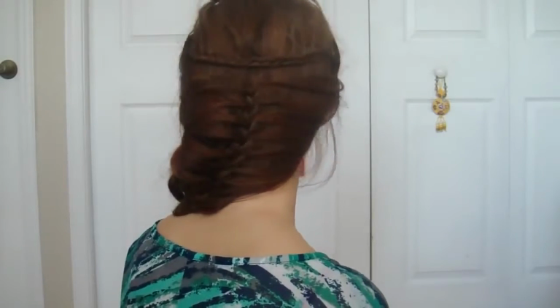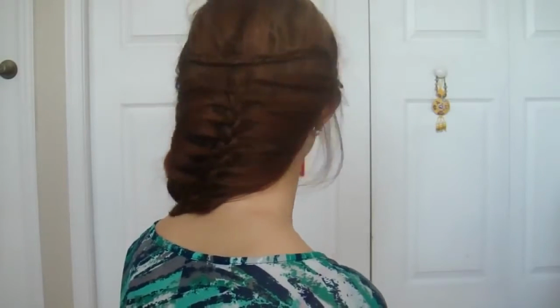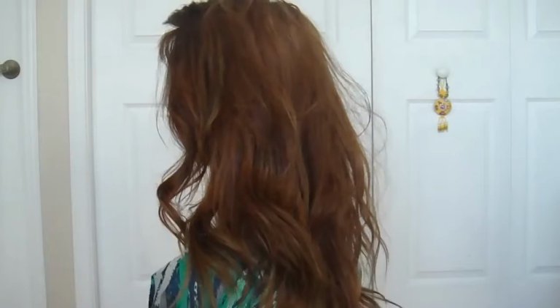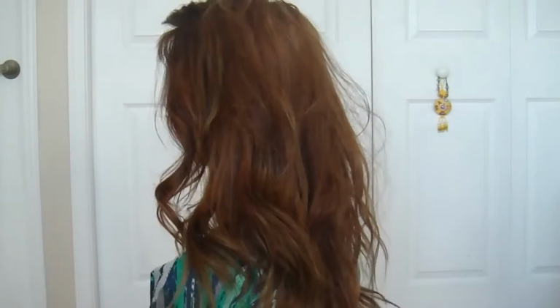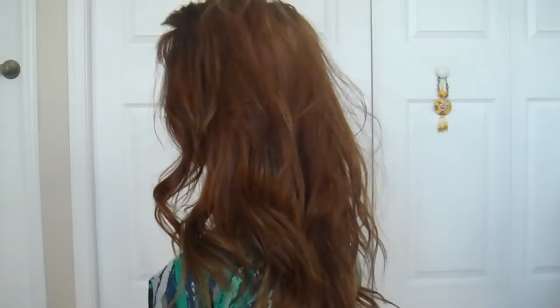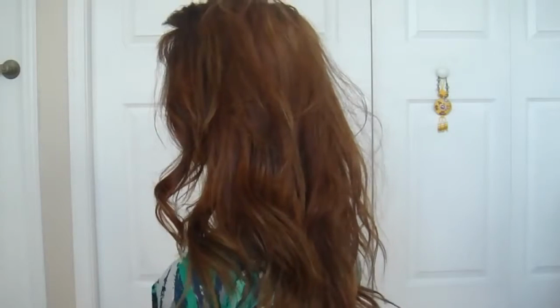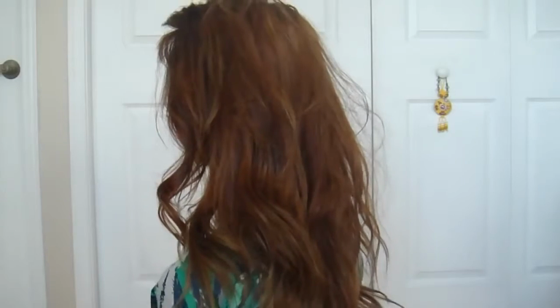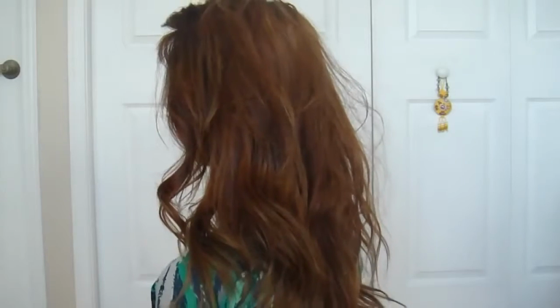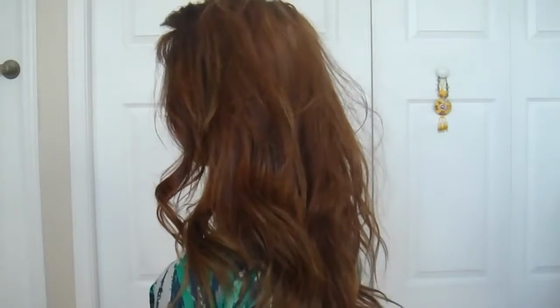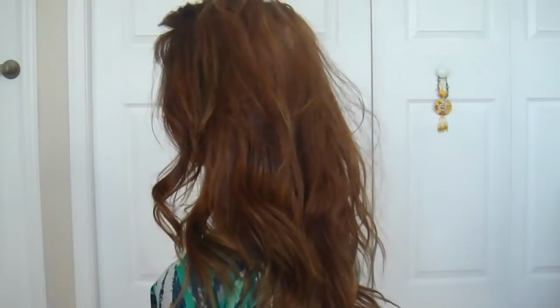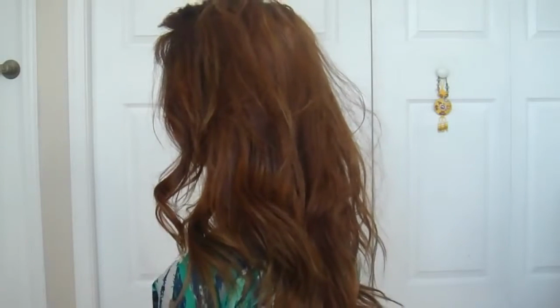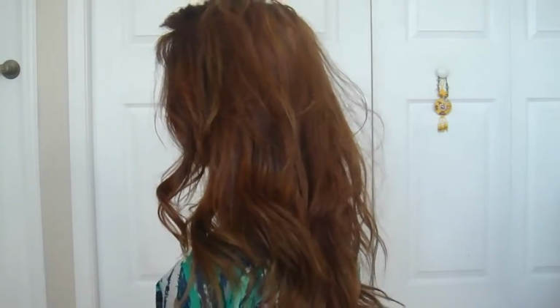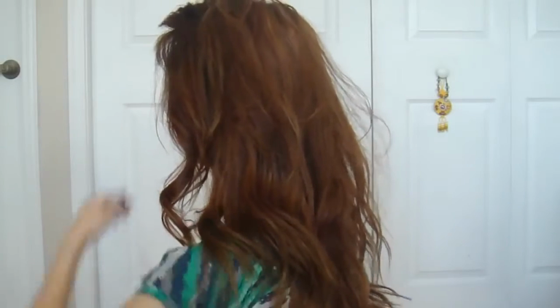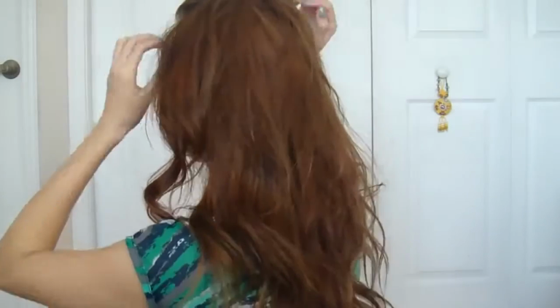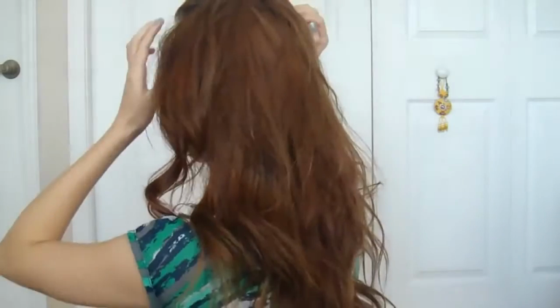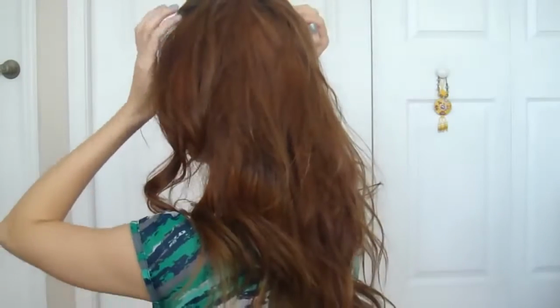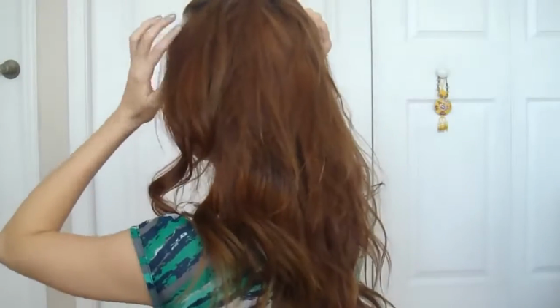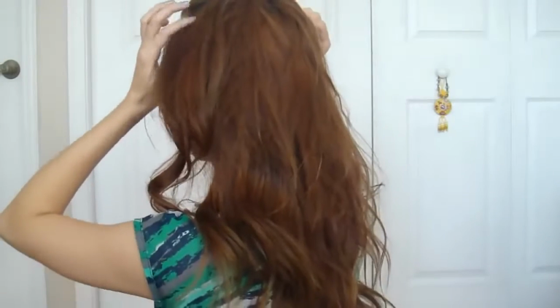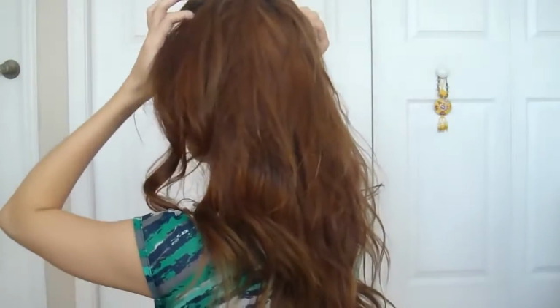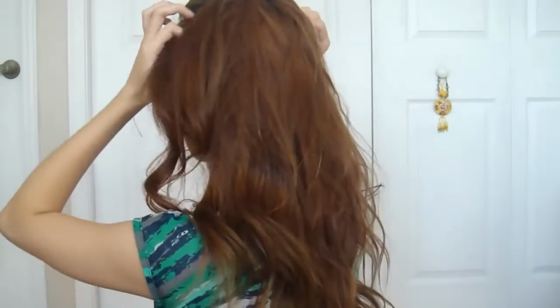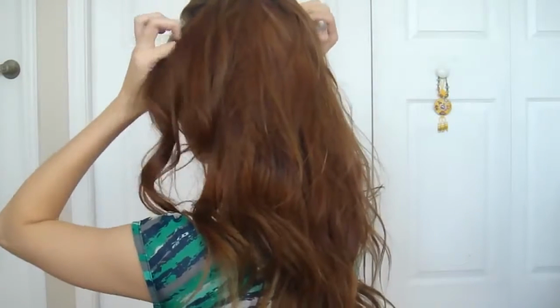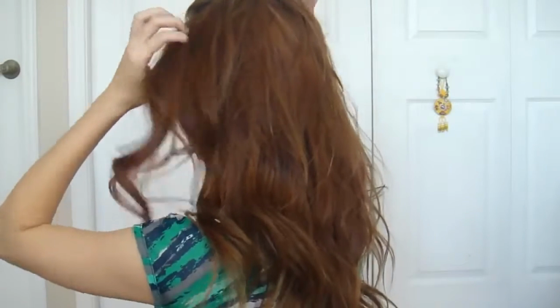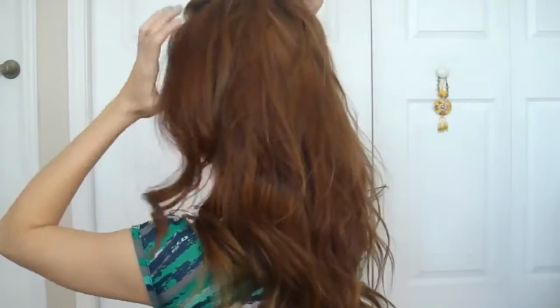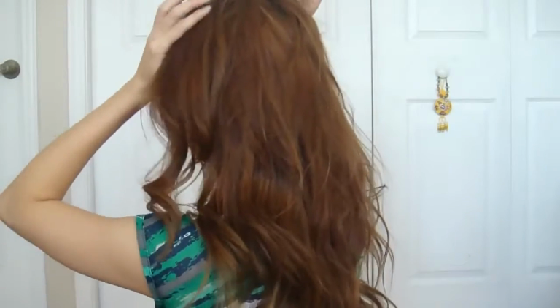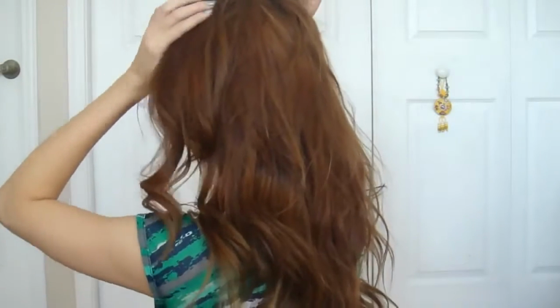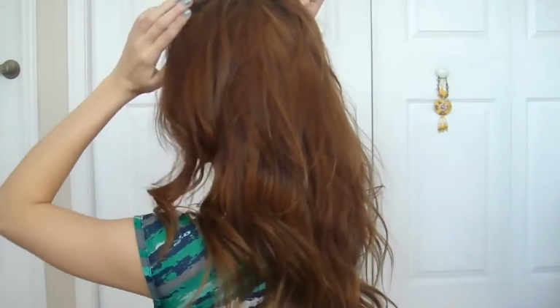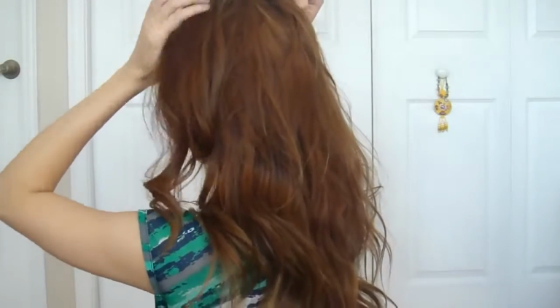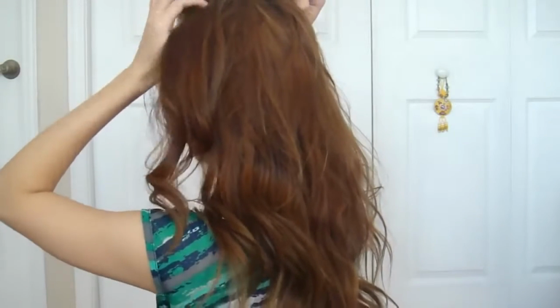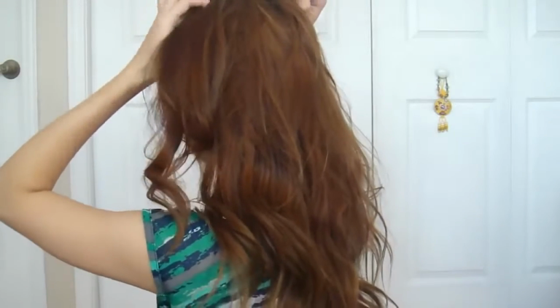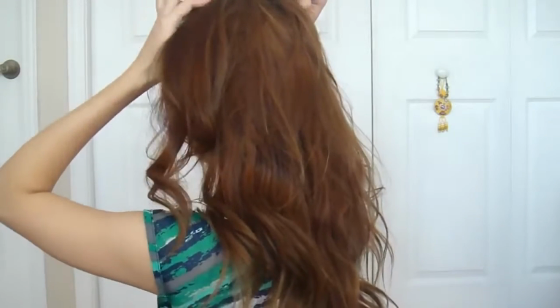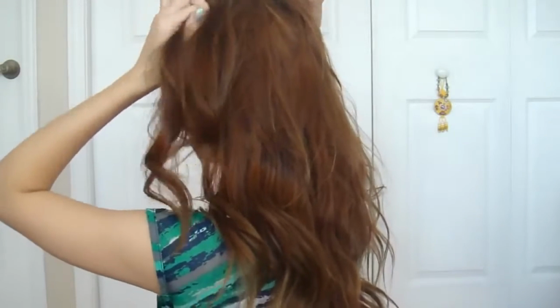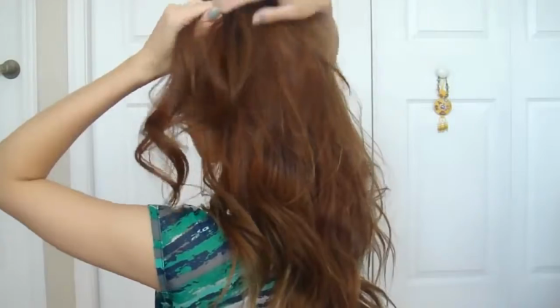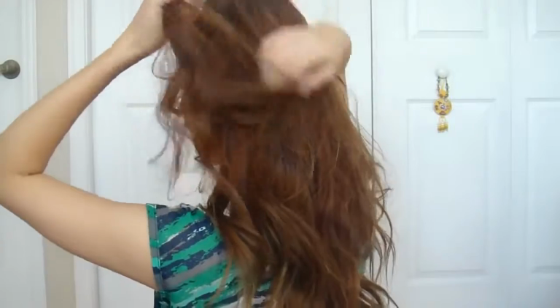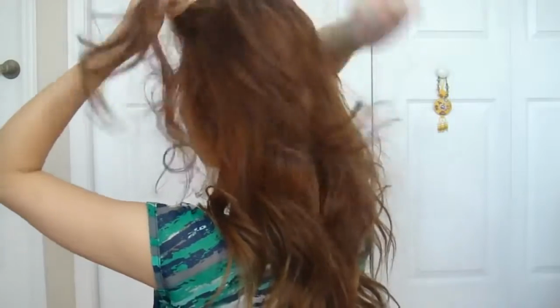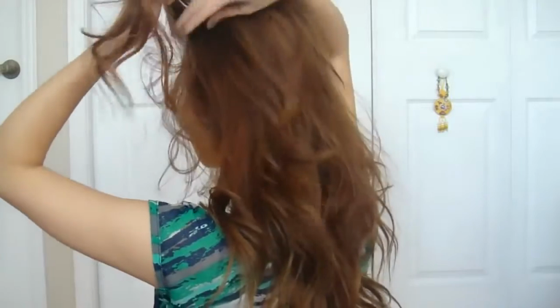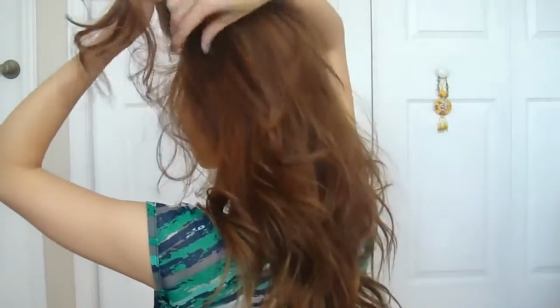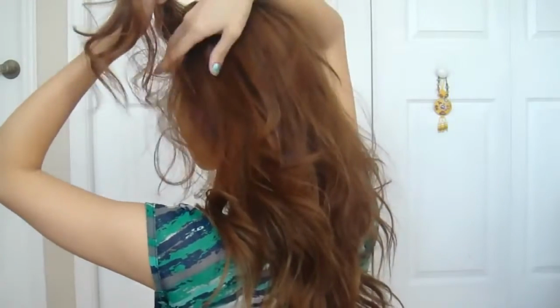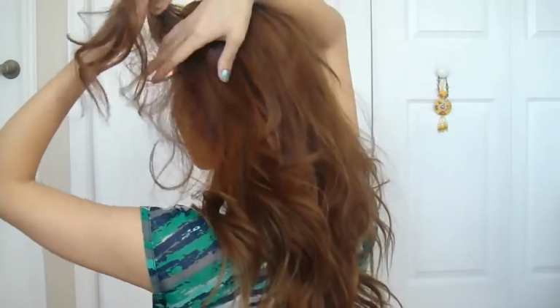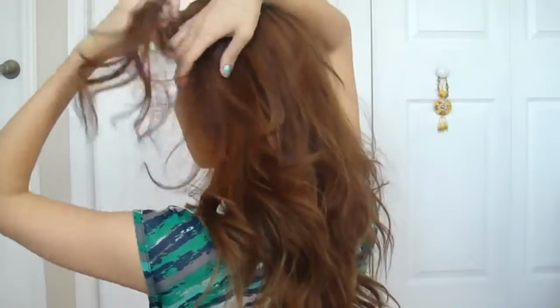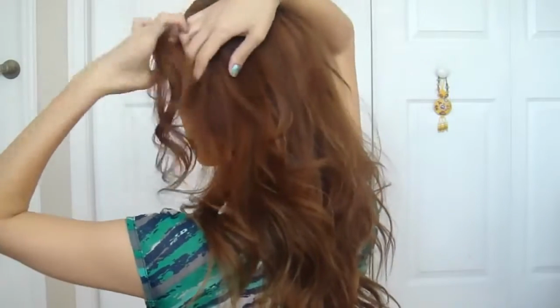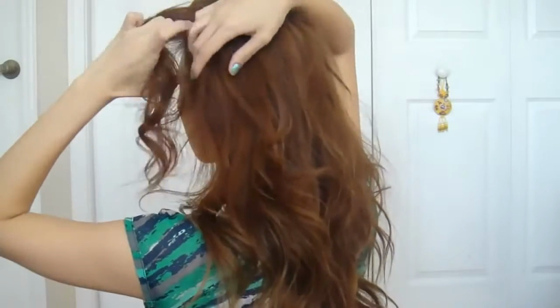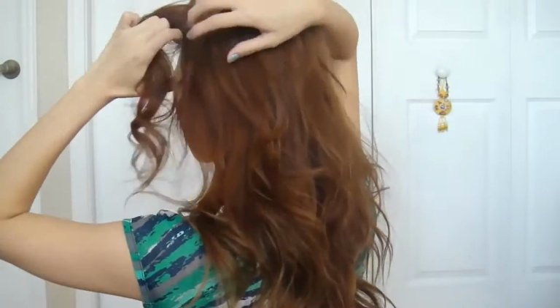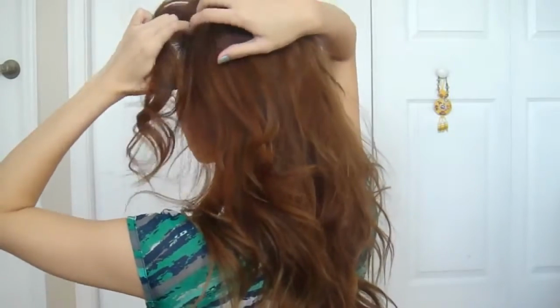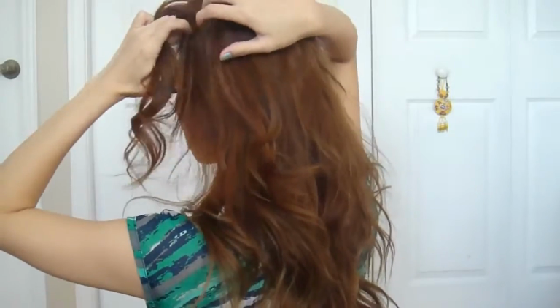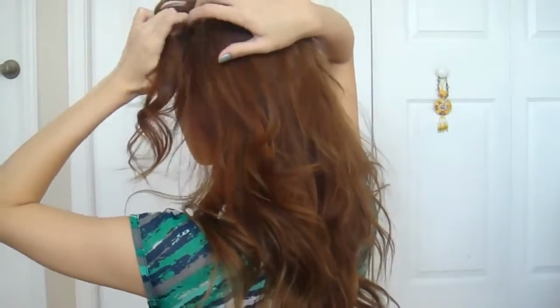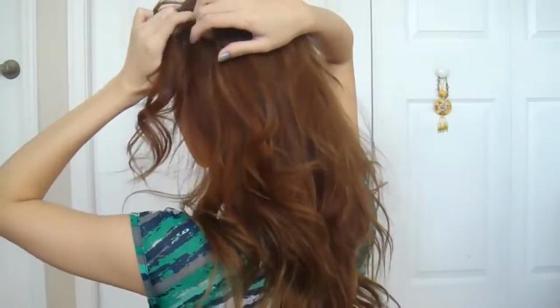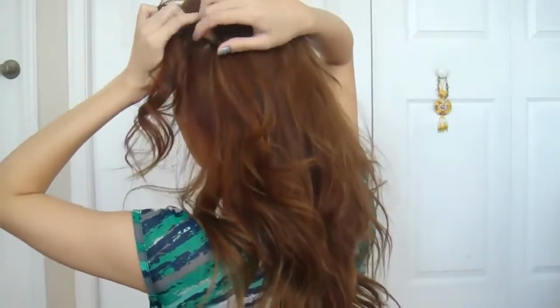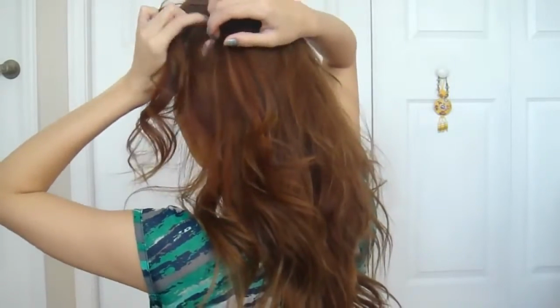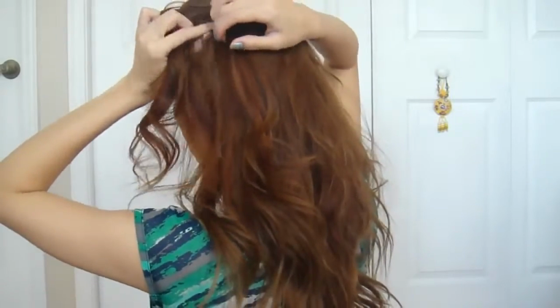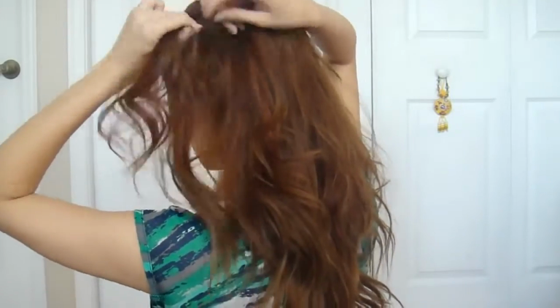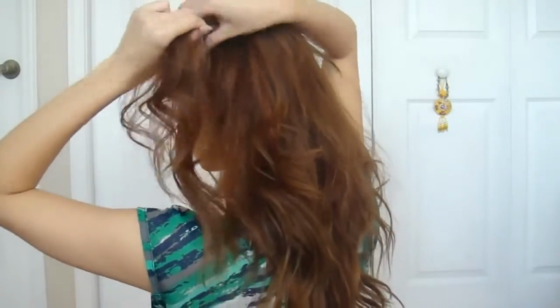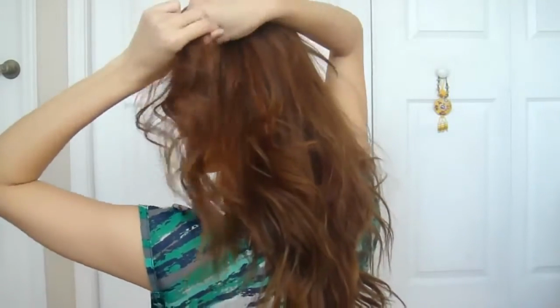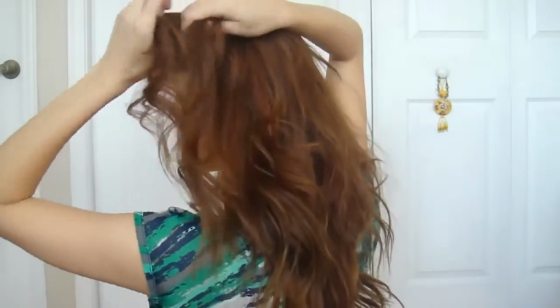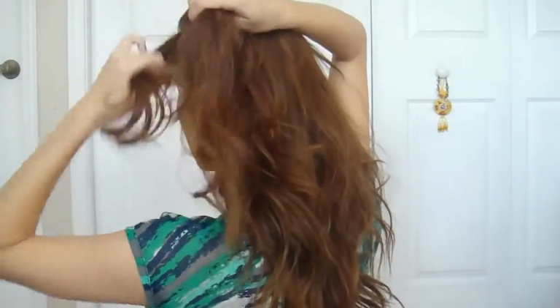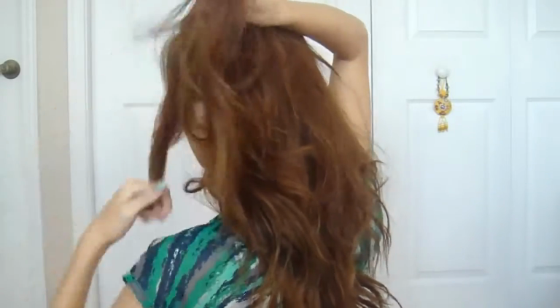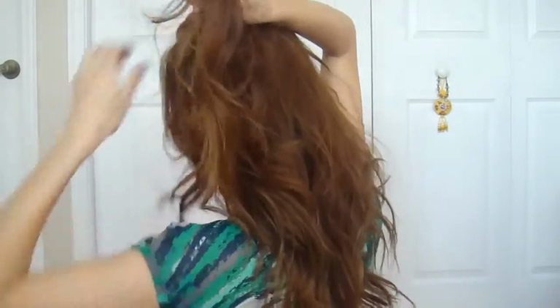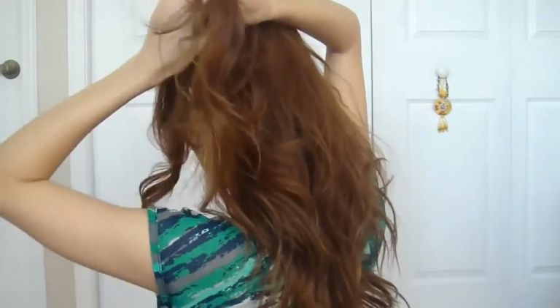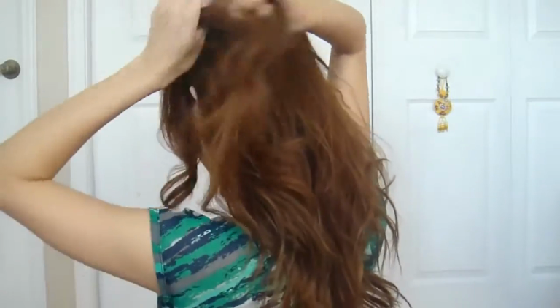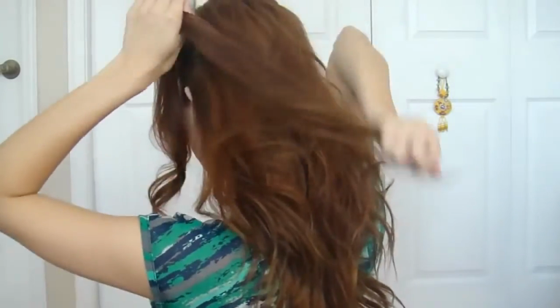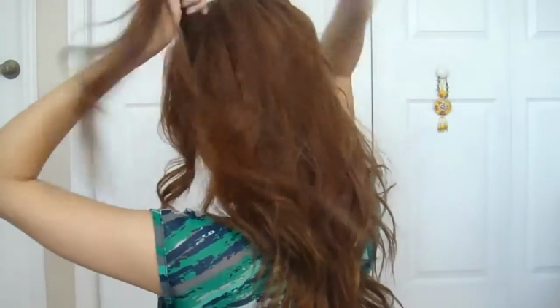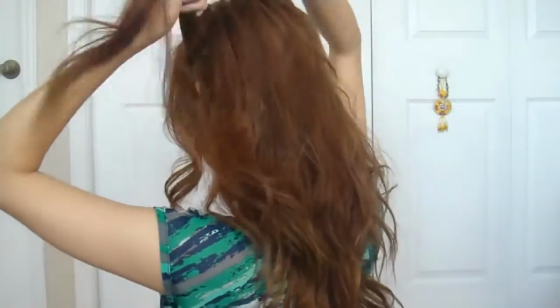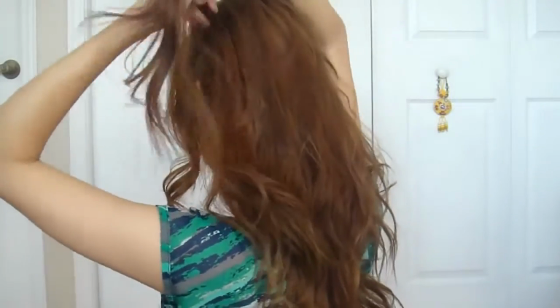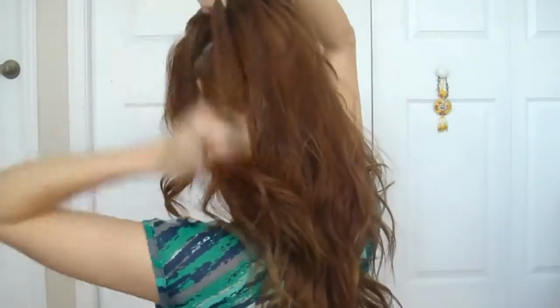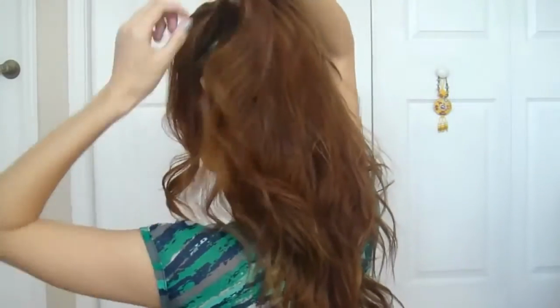I'm wearing my hair as shown in my quick and simple 5 minute wavy curls tutorial. However, you can start with any hairstyle.